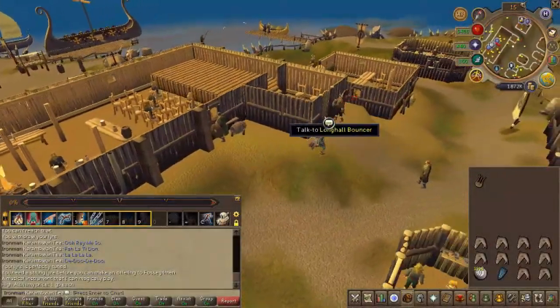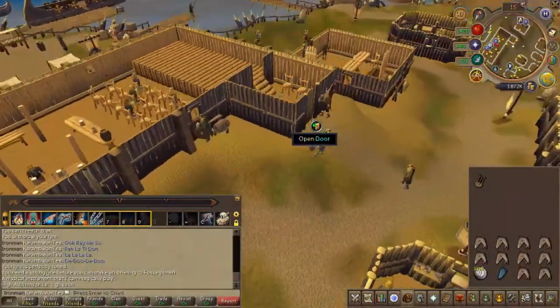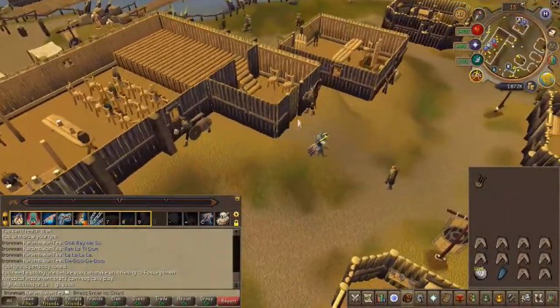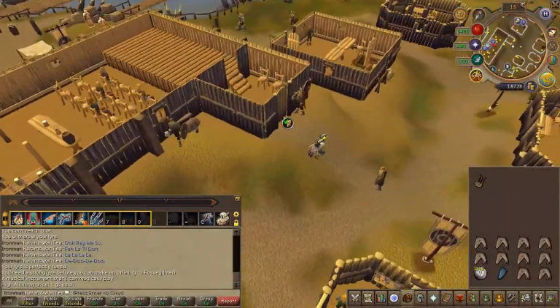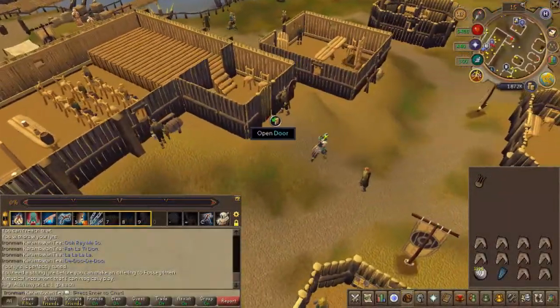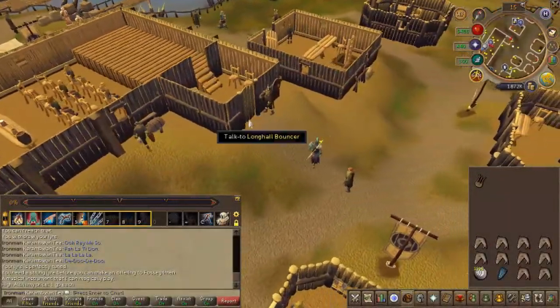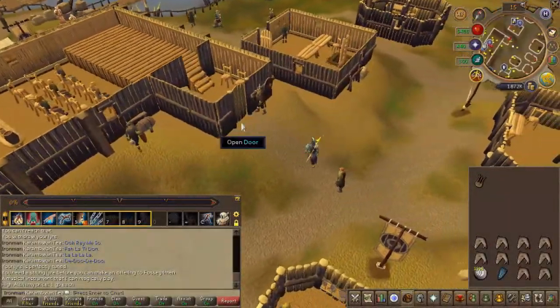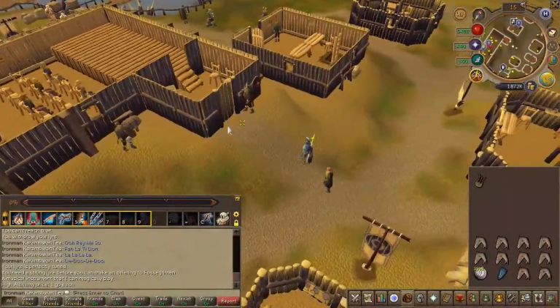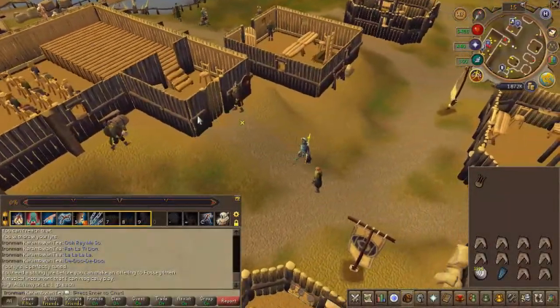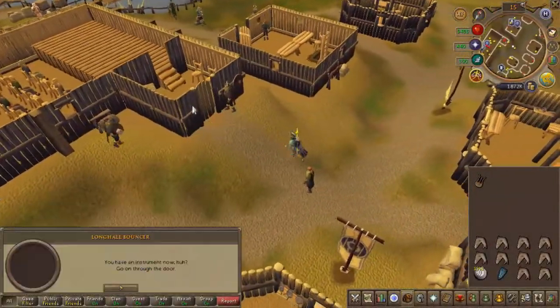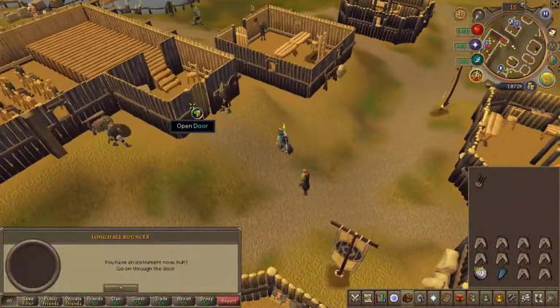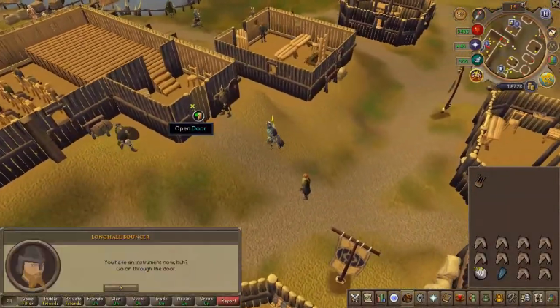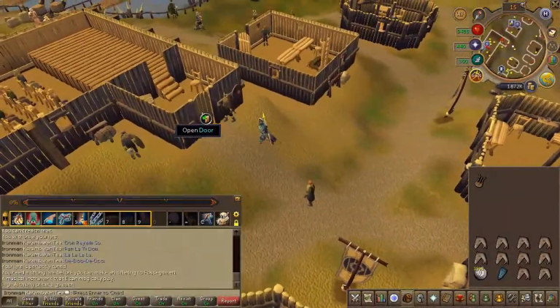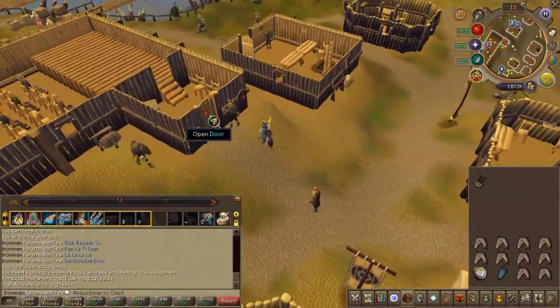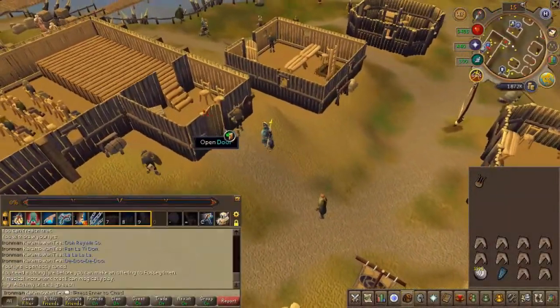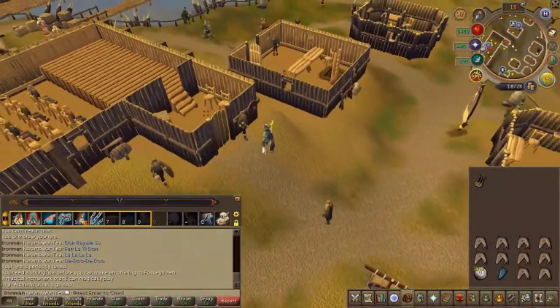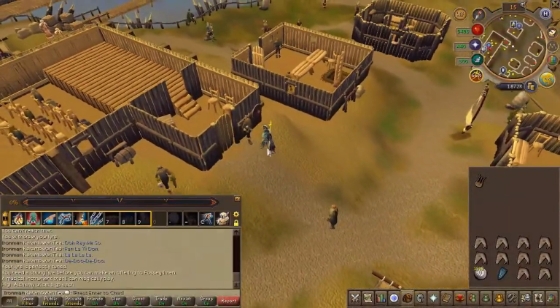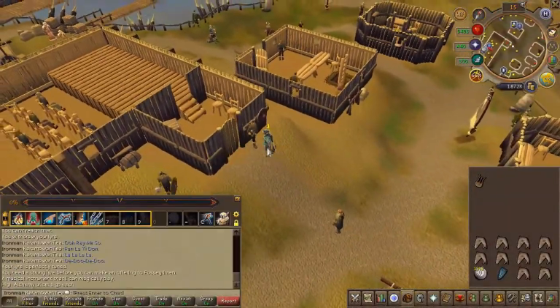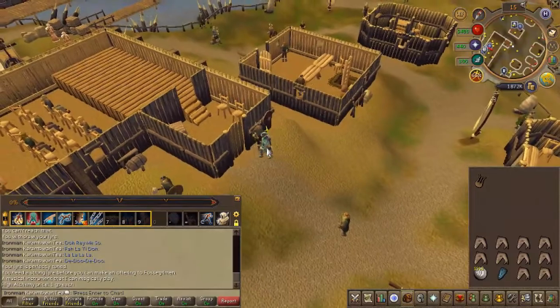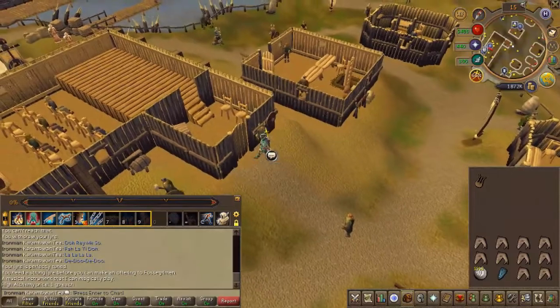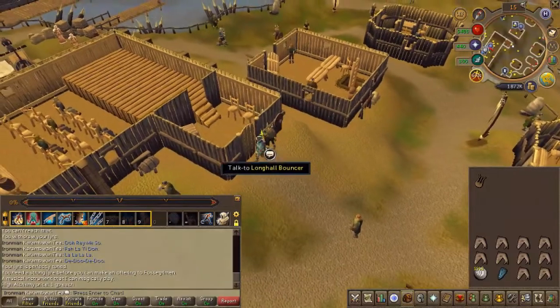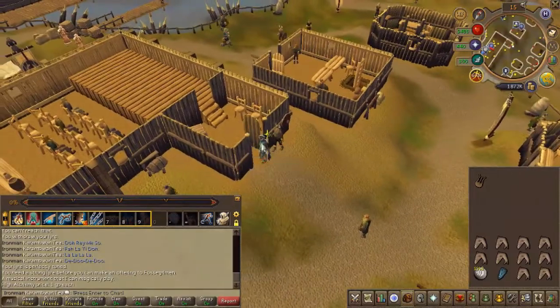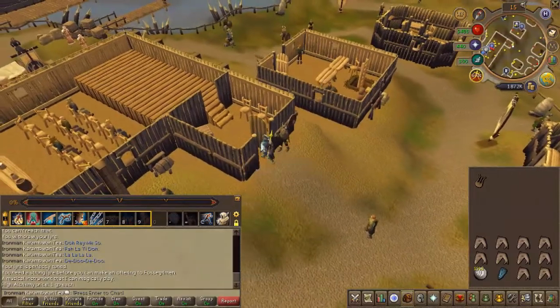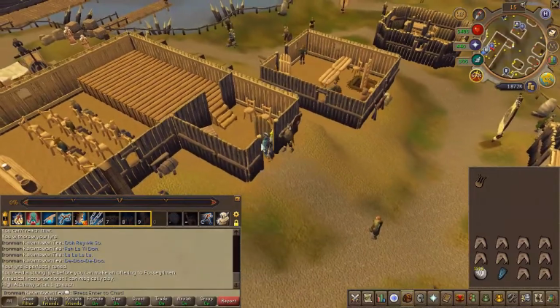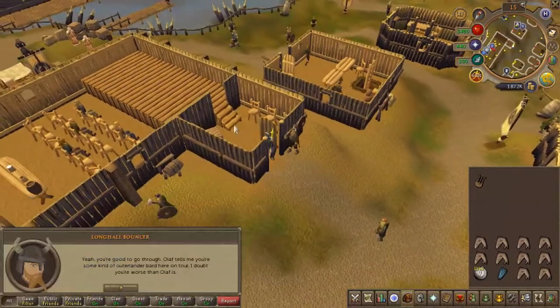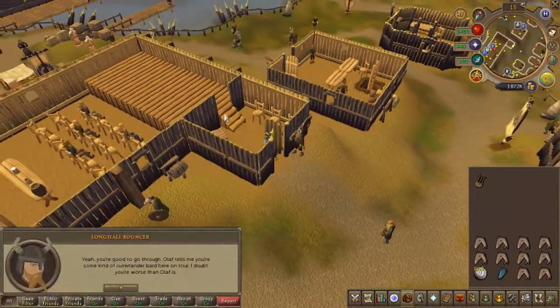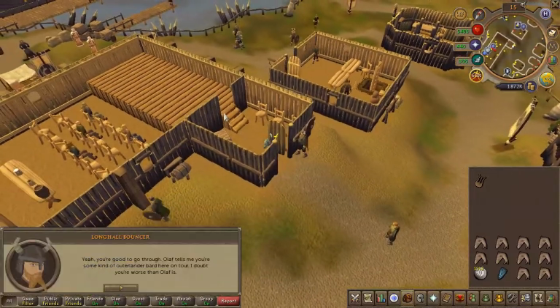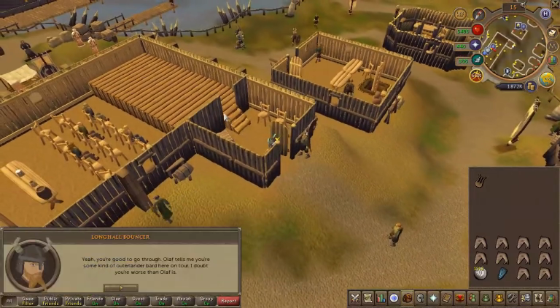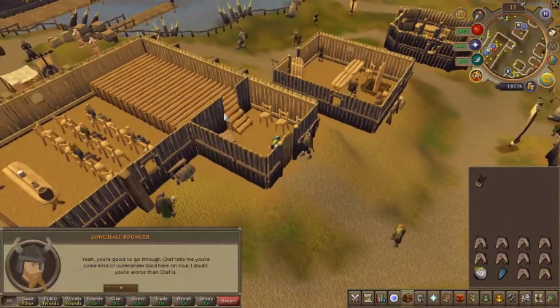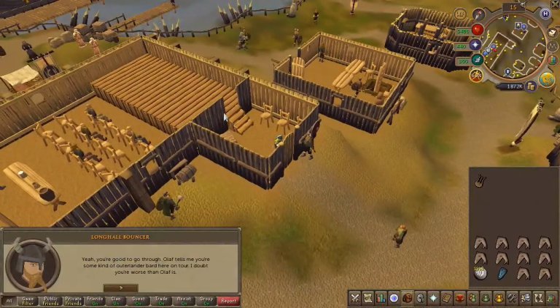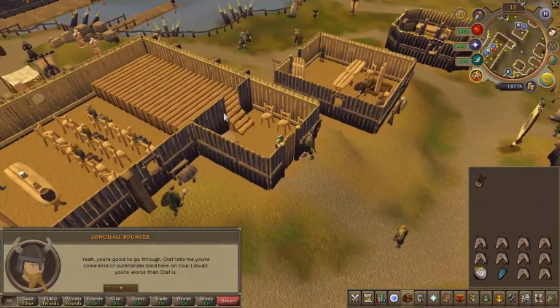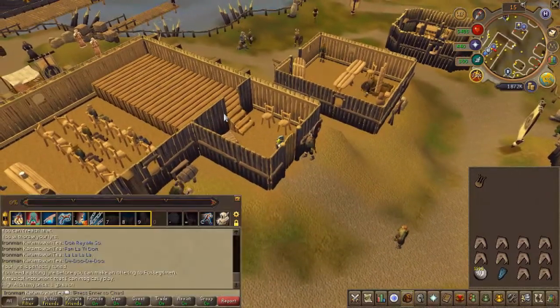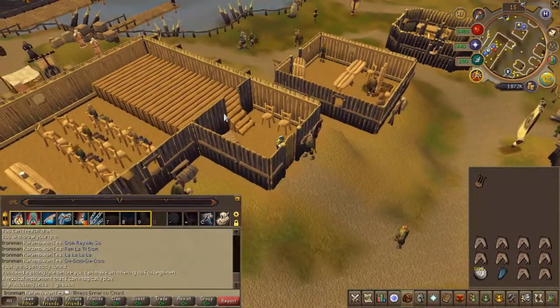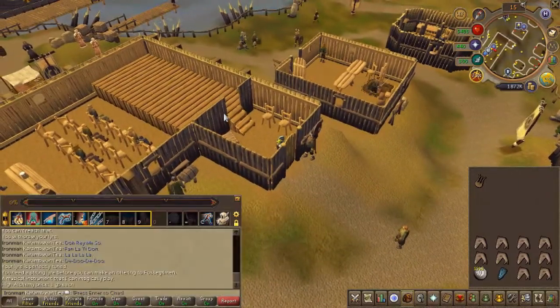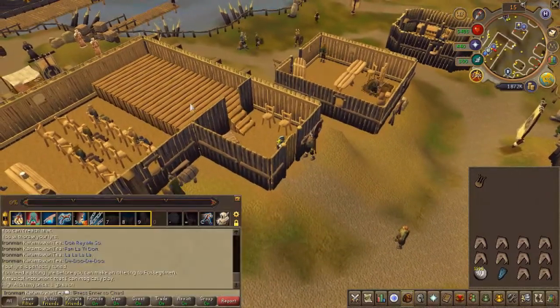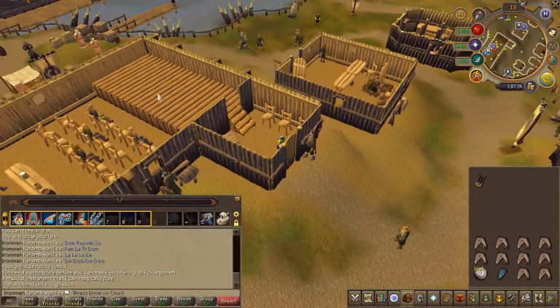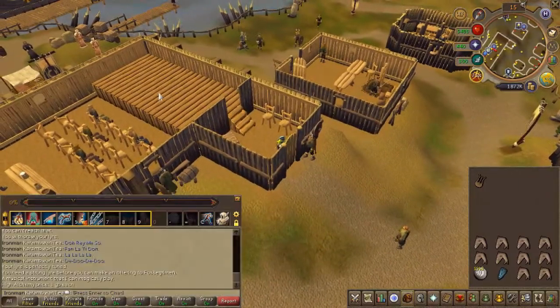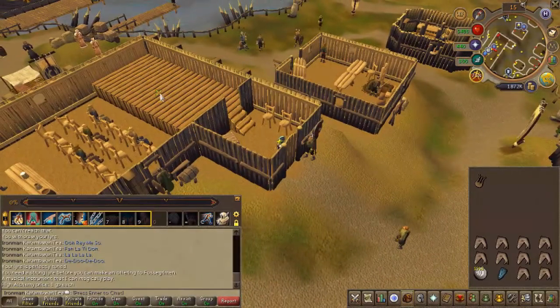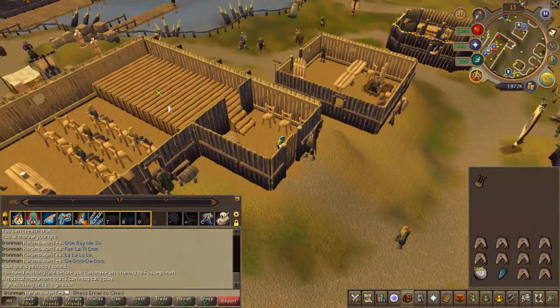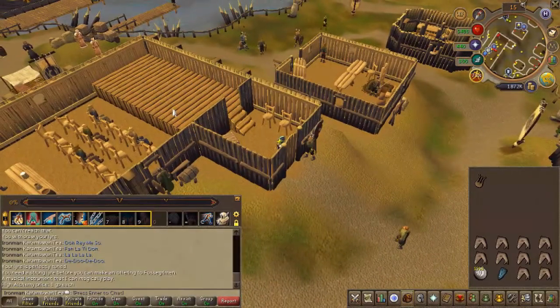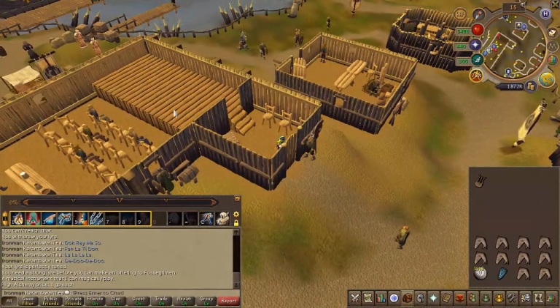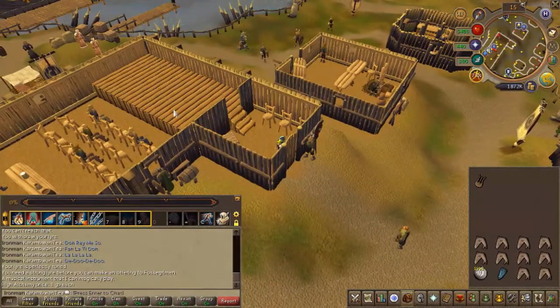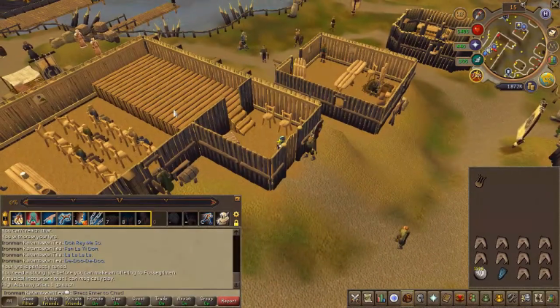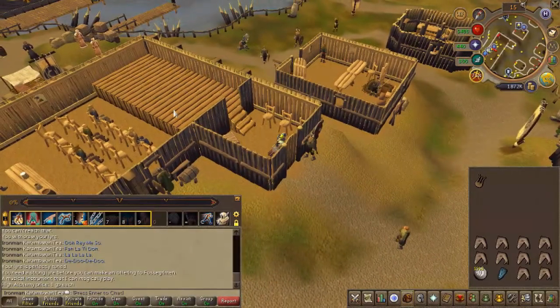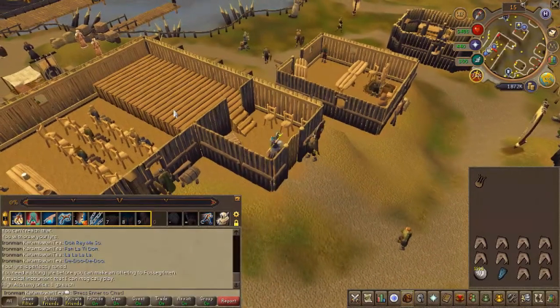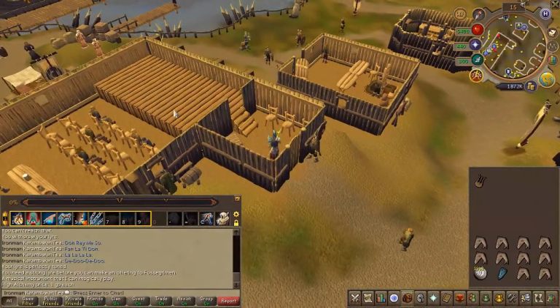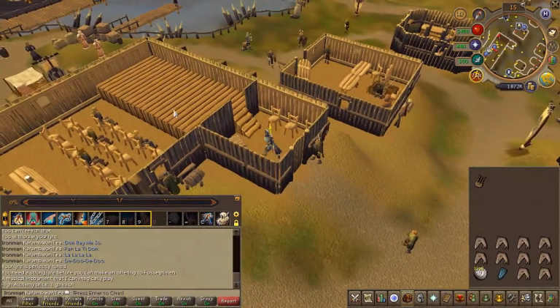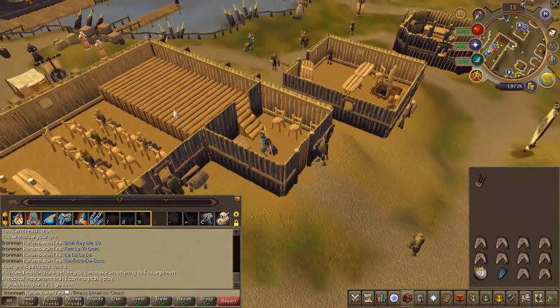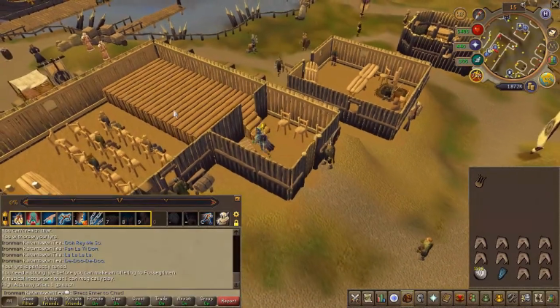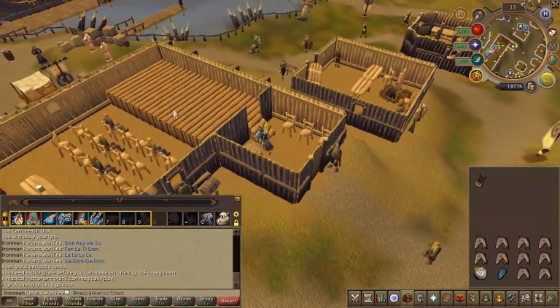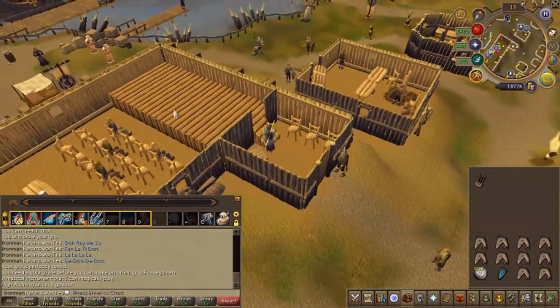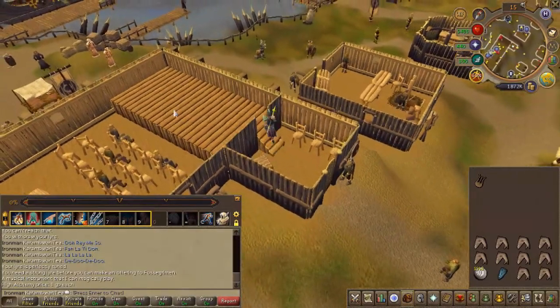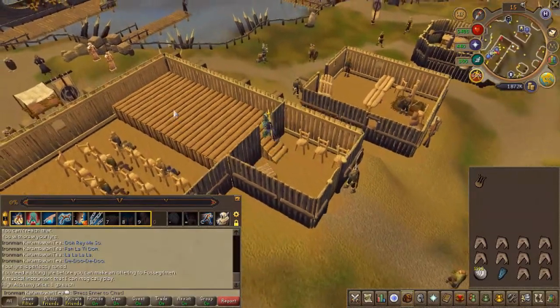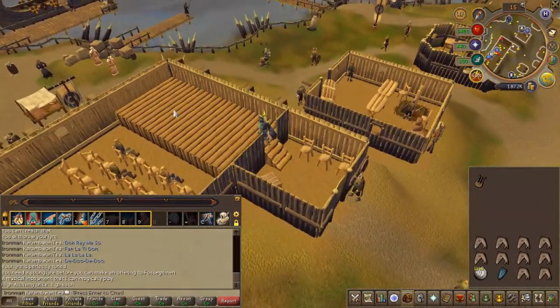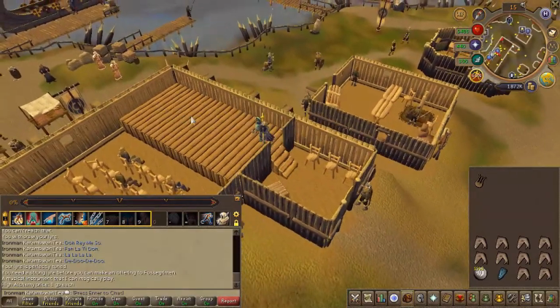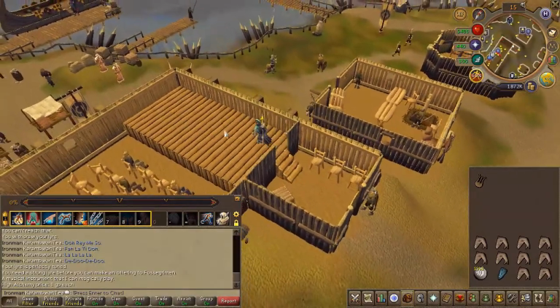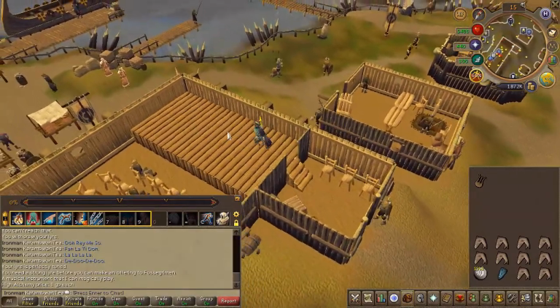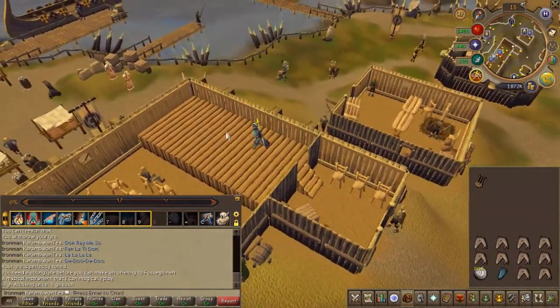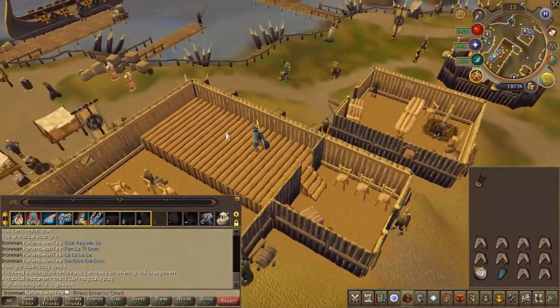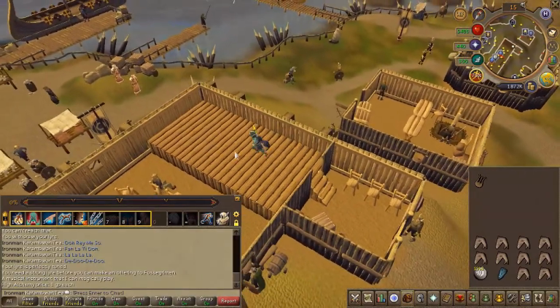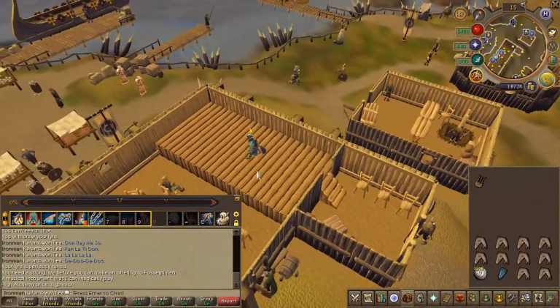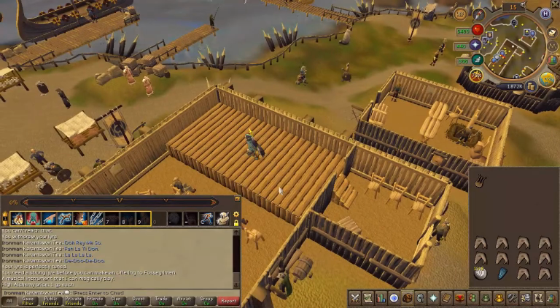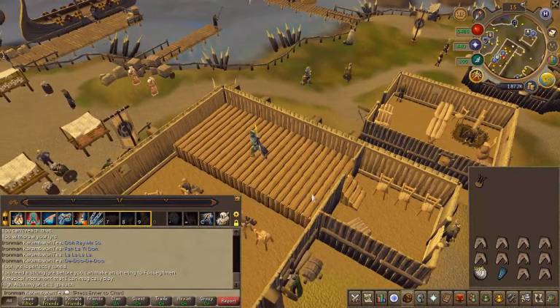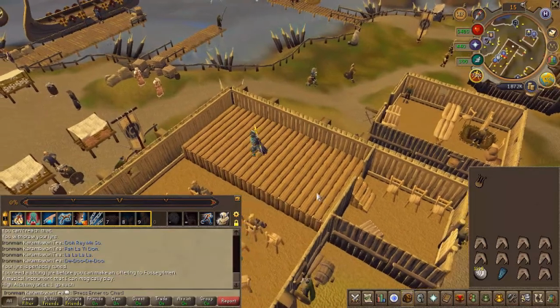Go ahead and use your raw shark on the altar — your lyre will now be blessed. Head back to the town hall. On the northeast side of the town hall outside, head through the door and play your lyre on stage.